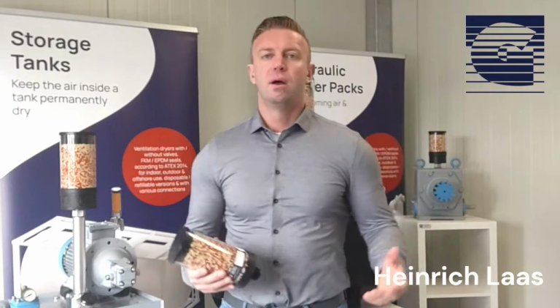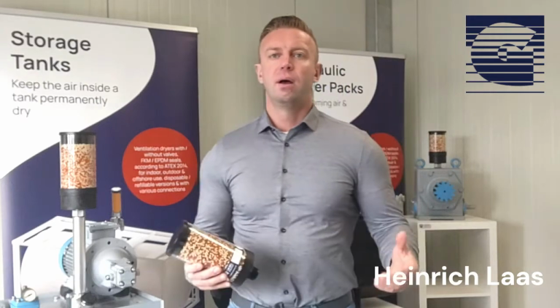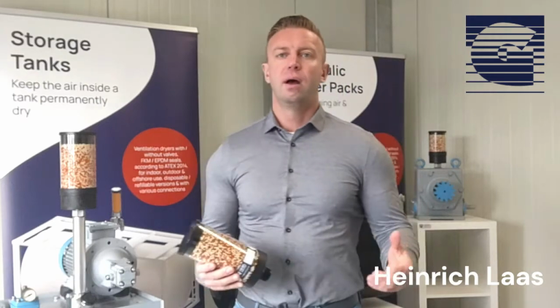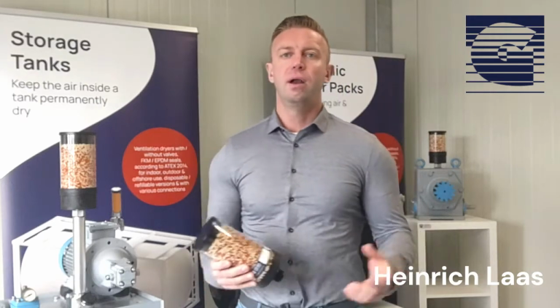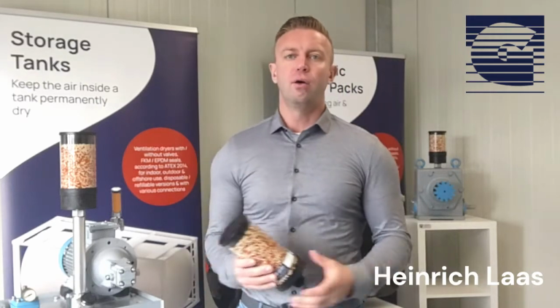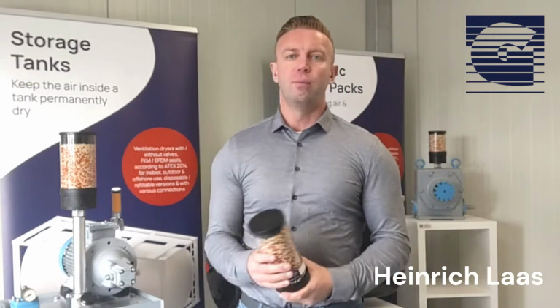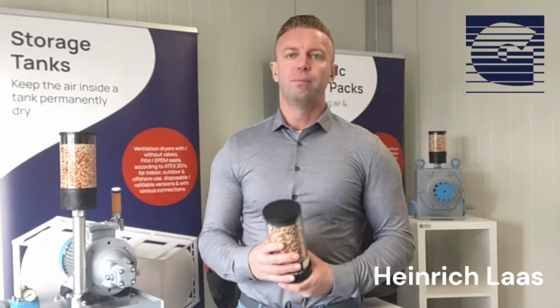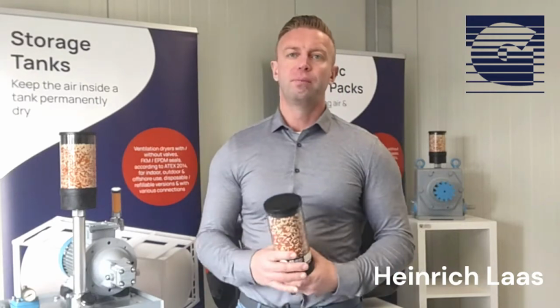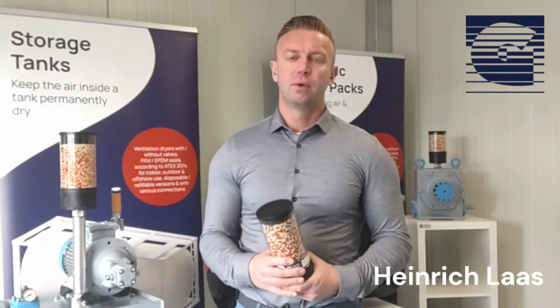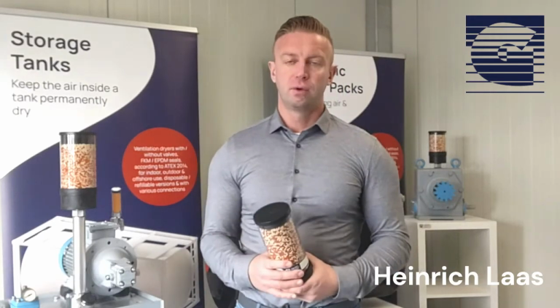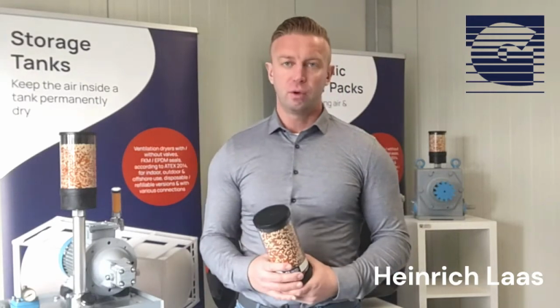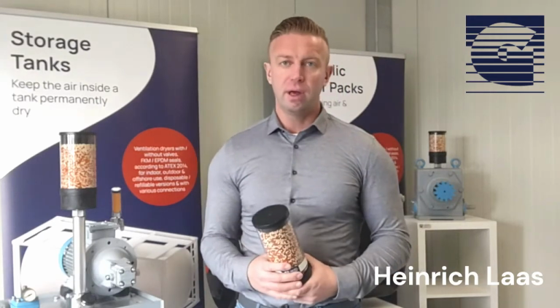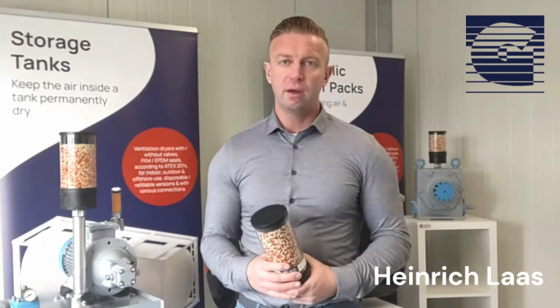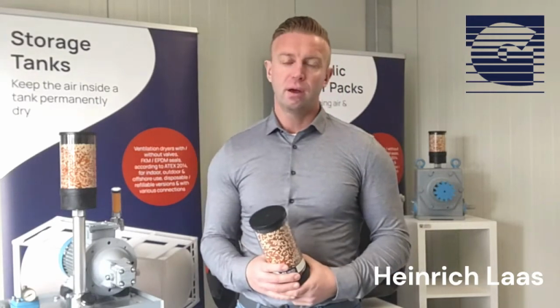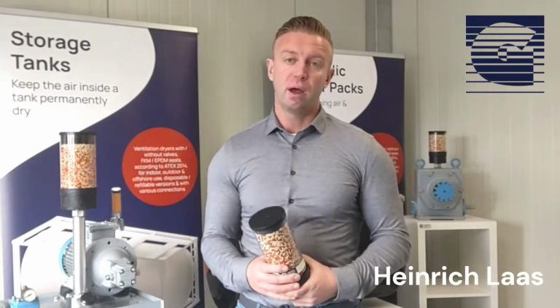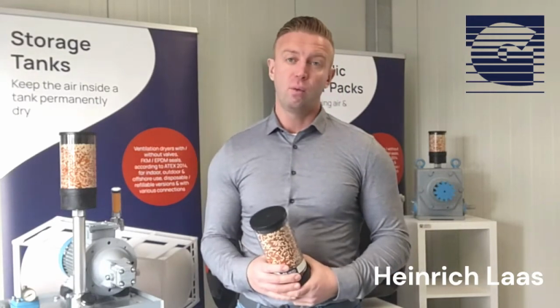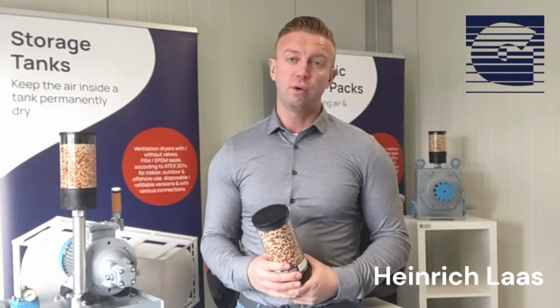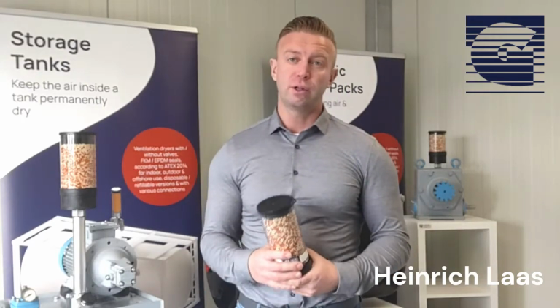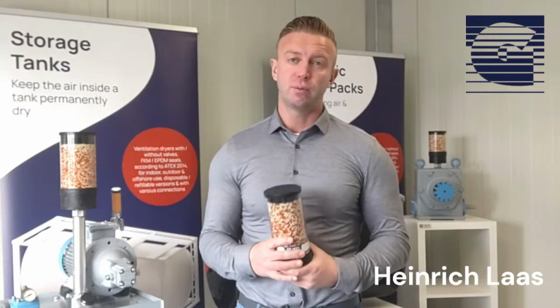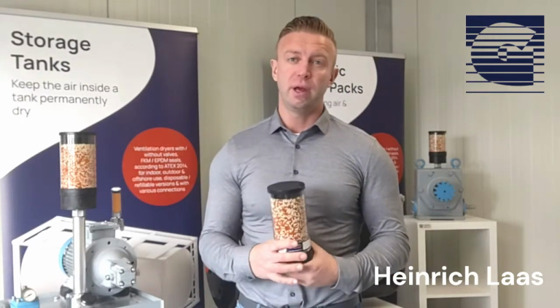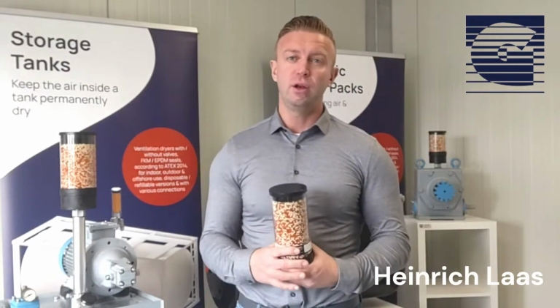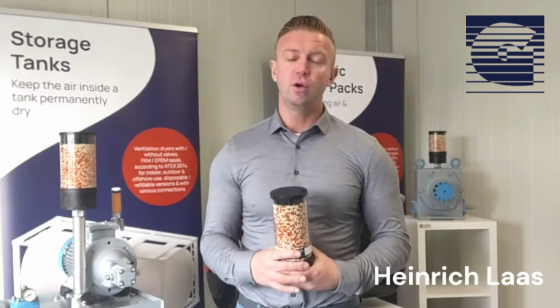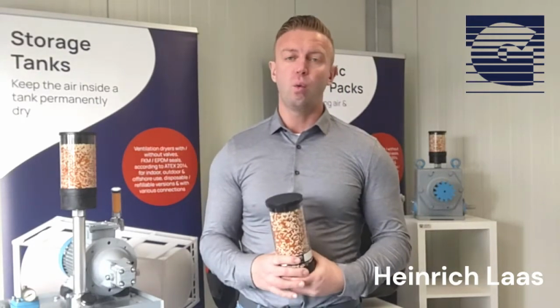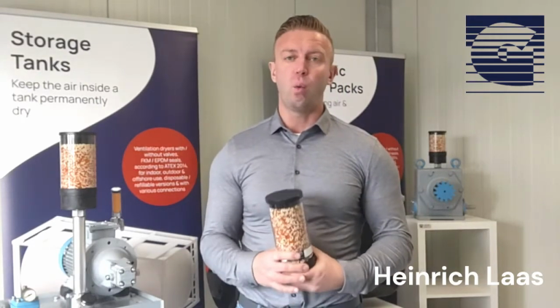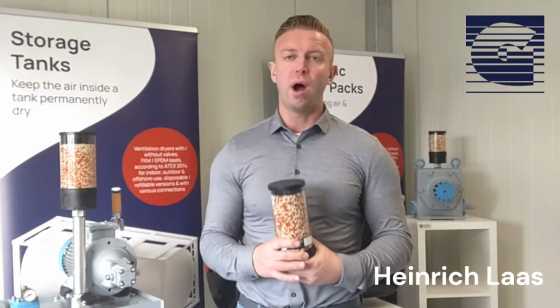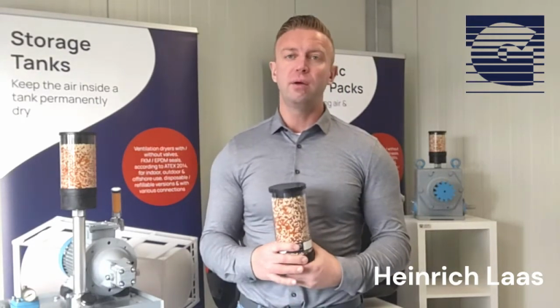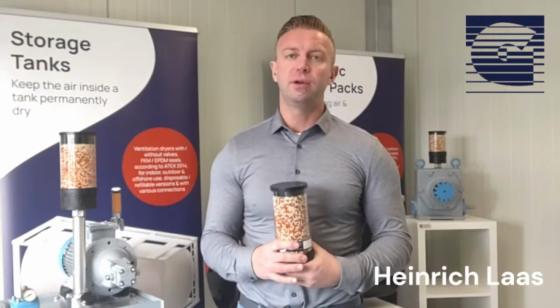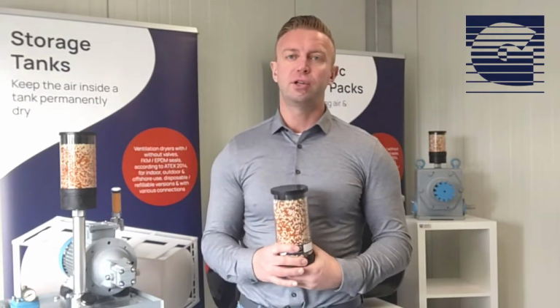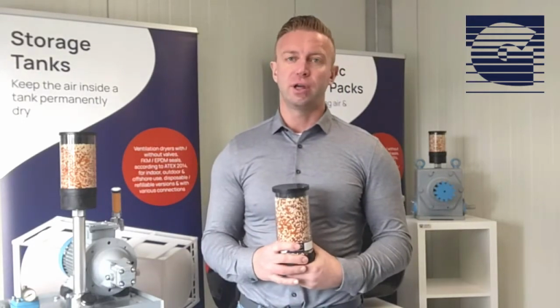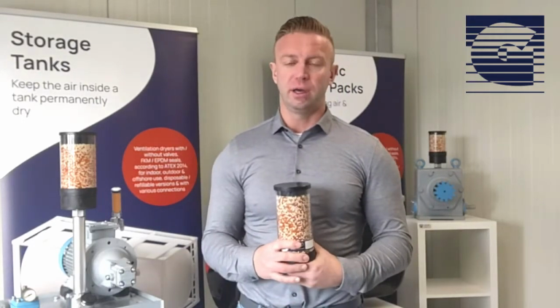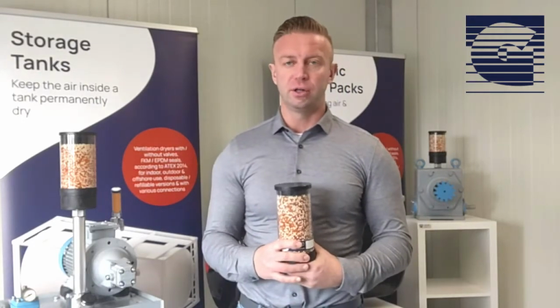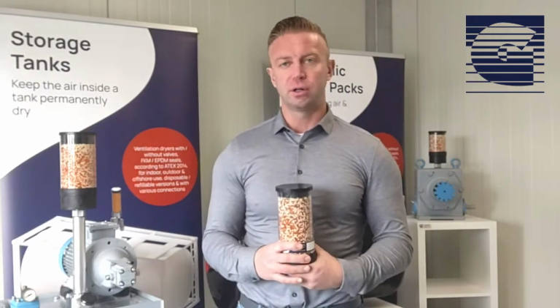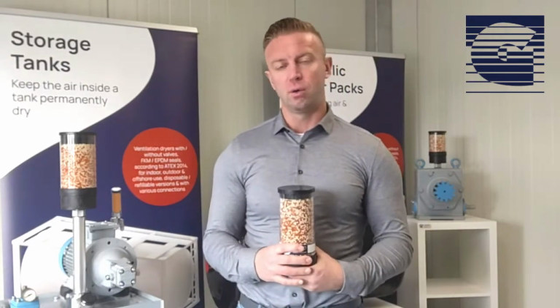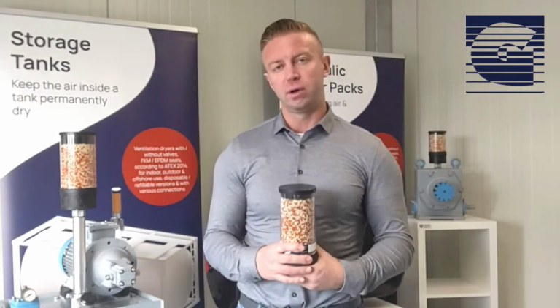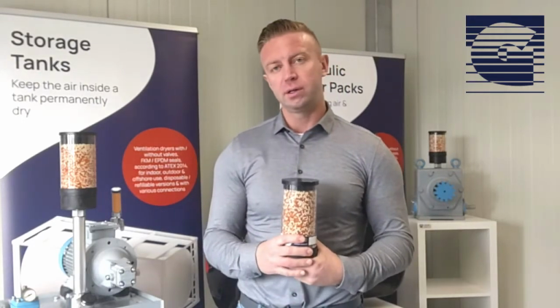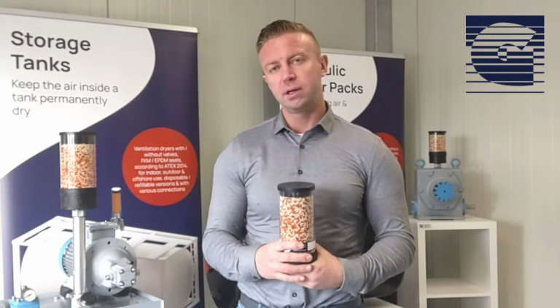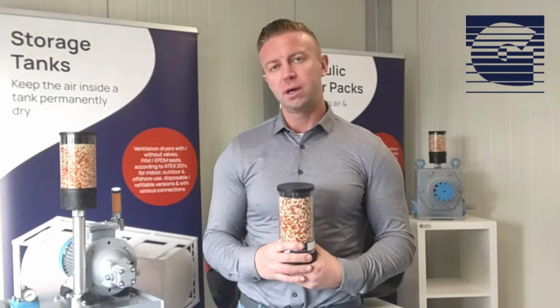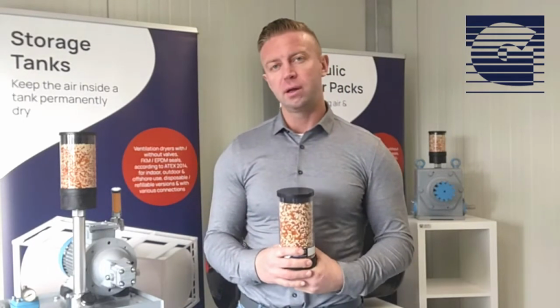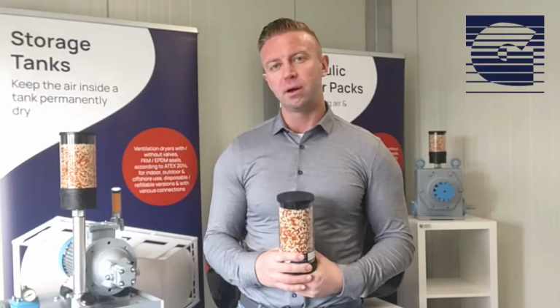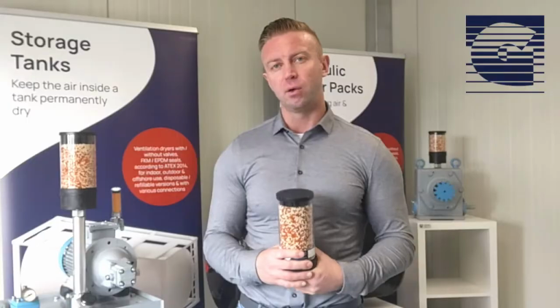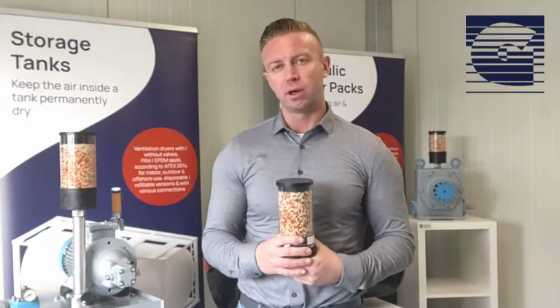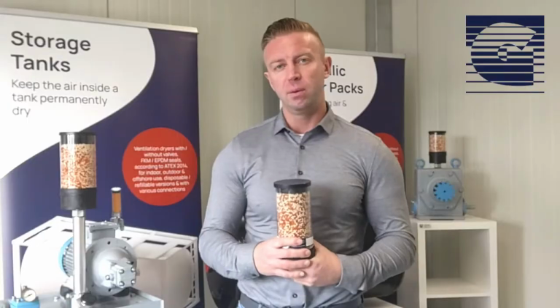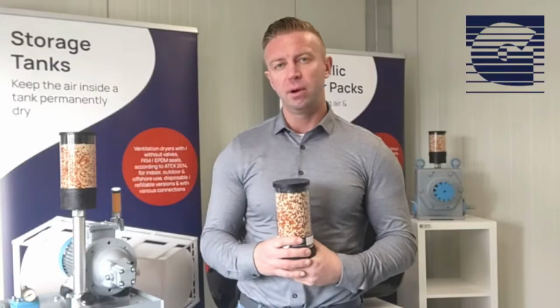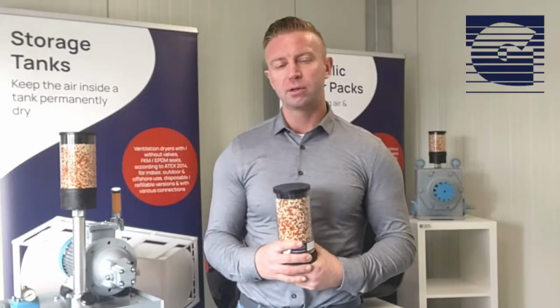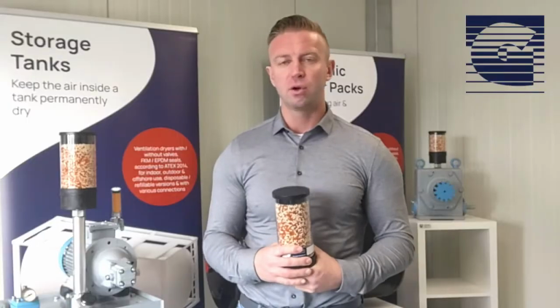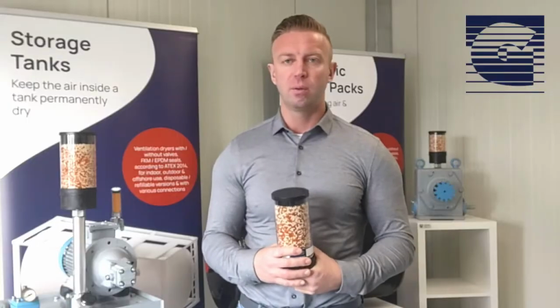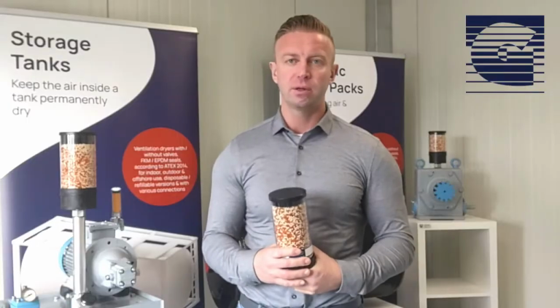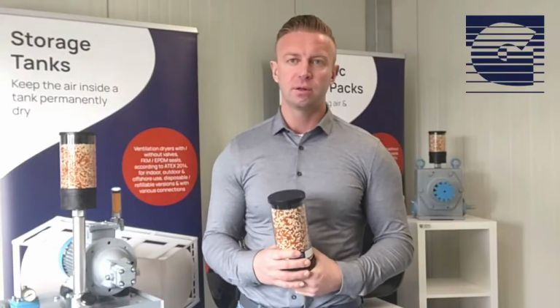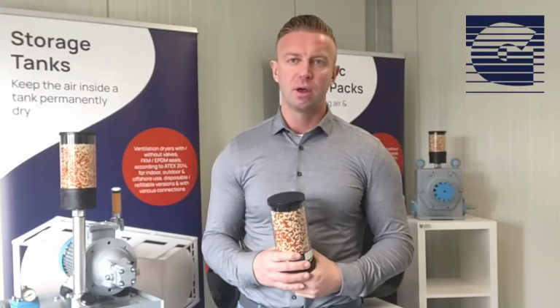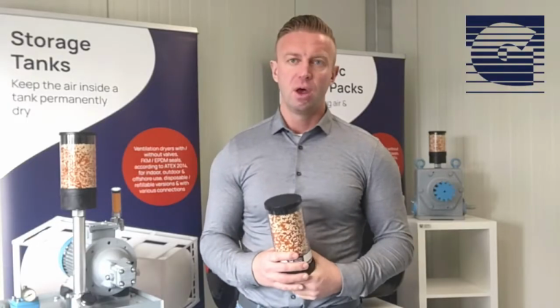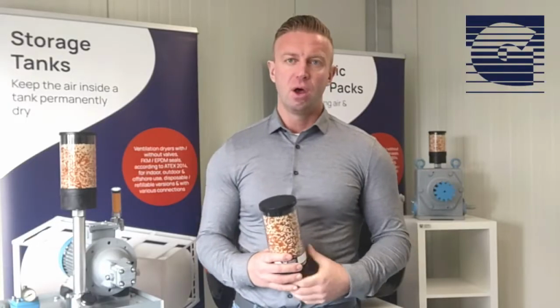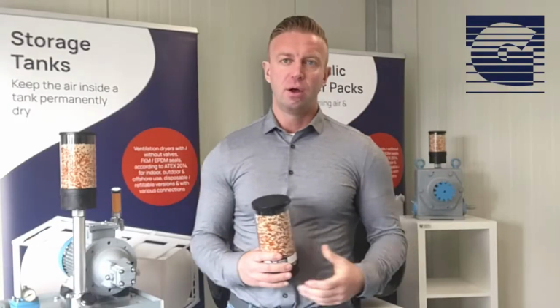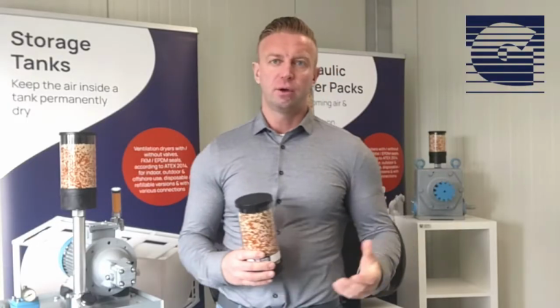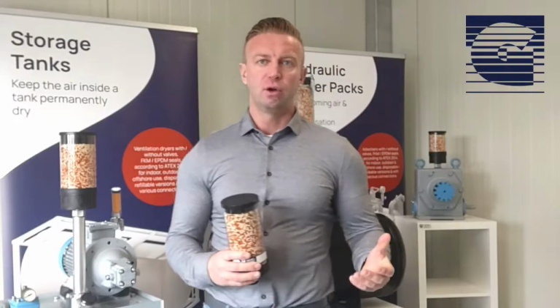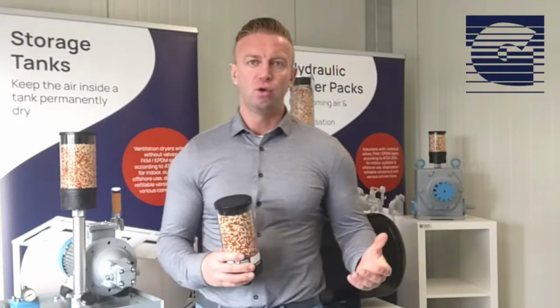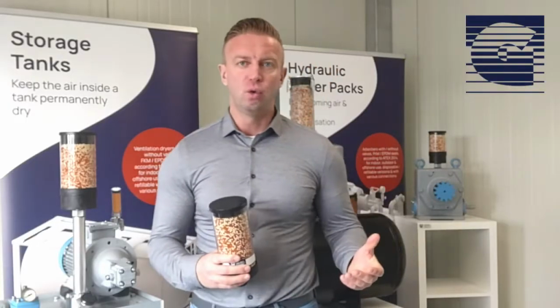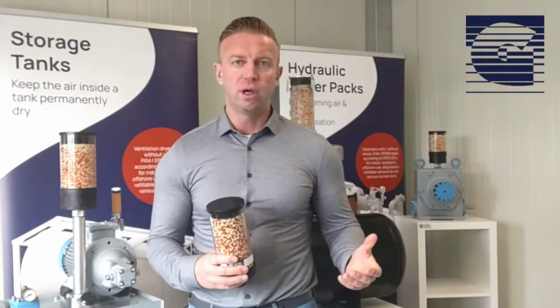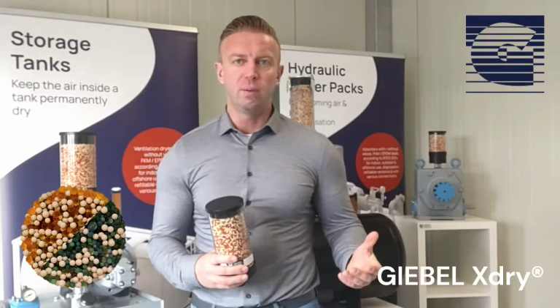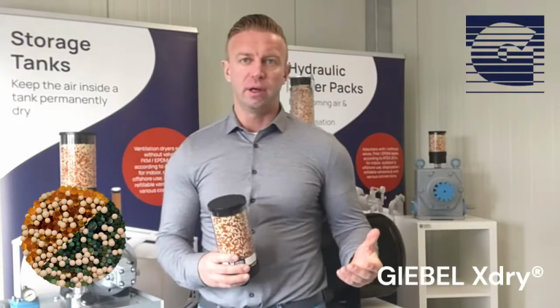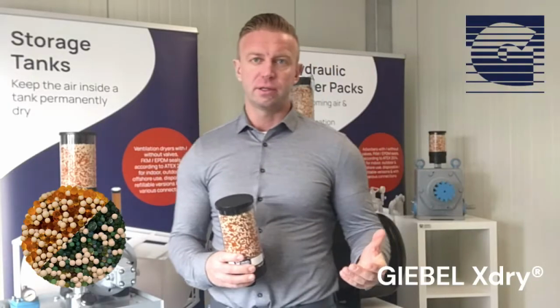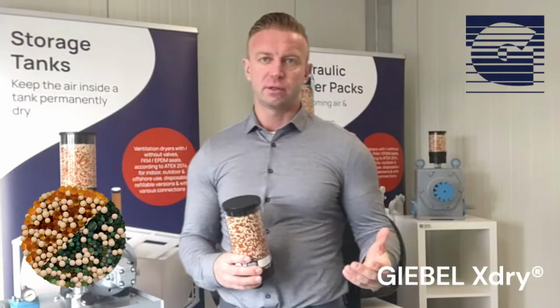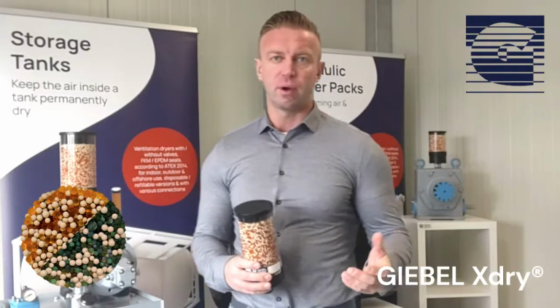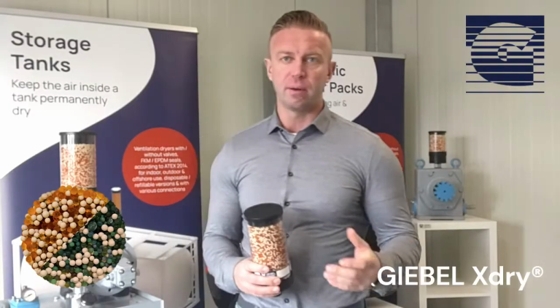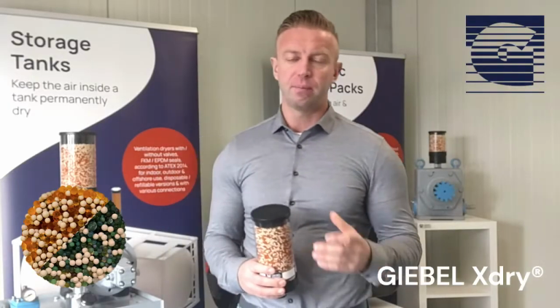Hello, today I want to explain to you why we changed our desiccant and our Giebel adsorbers to the new Giebel X-Tribe.